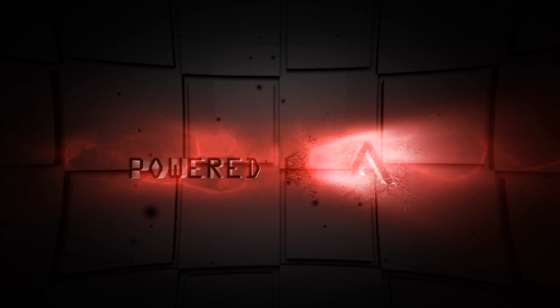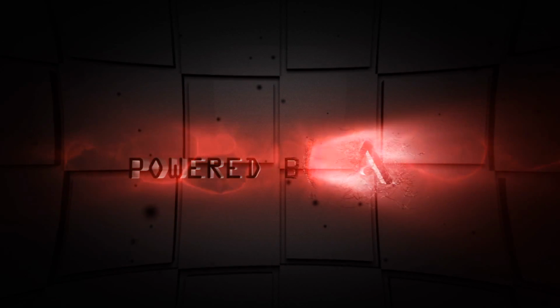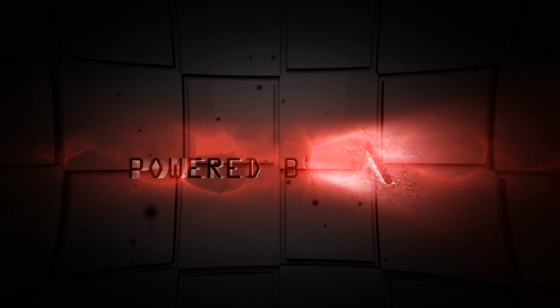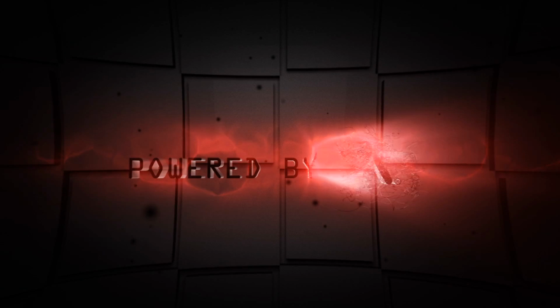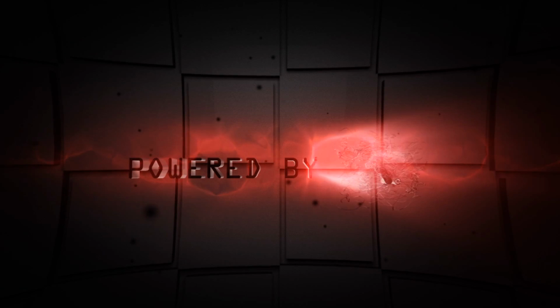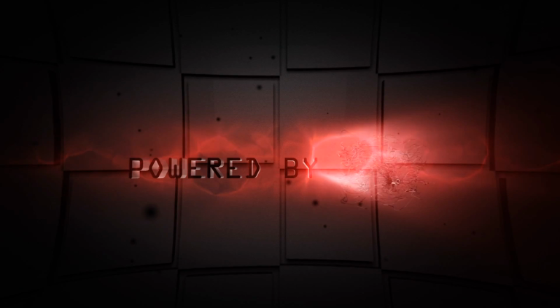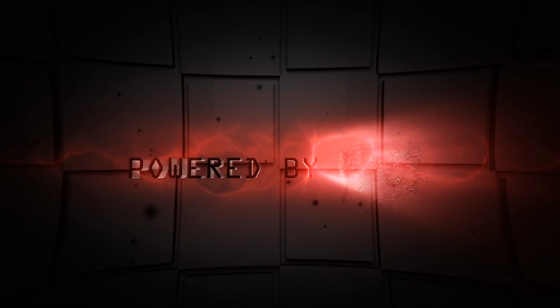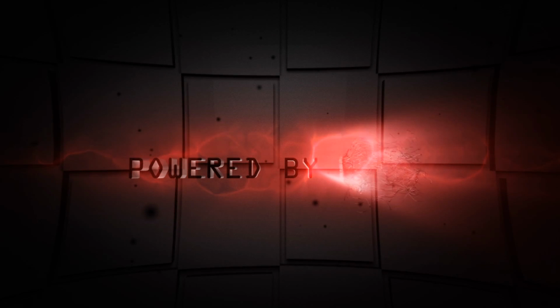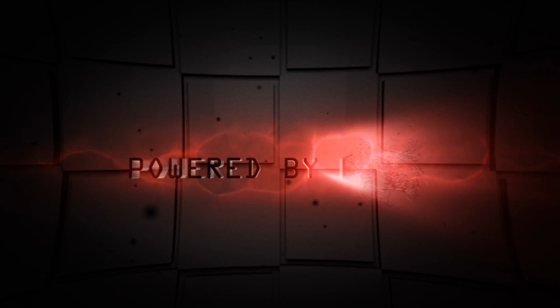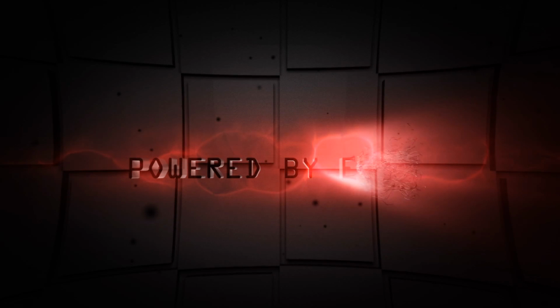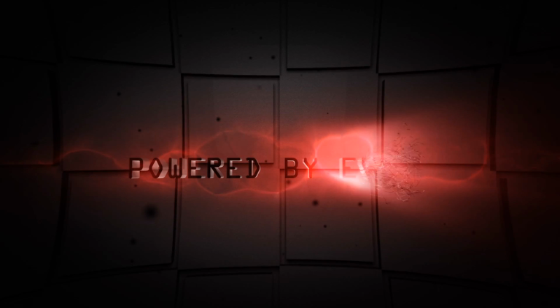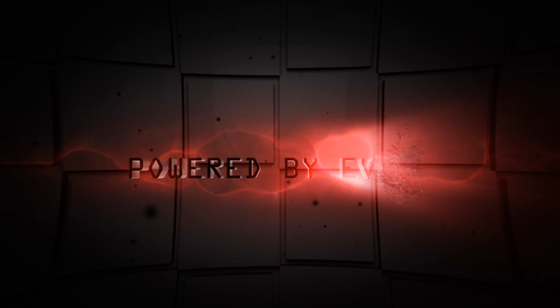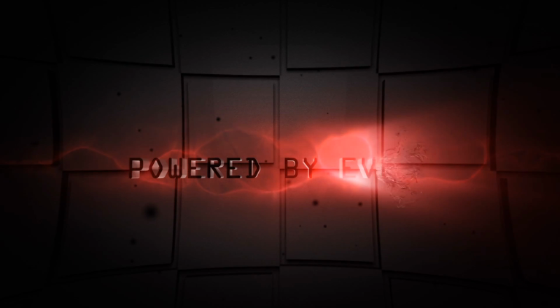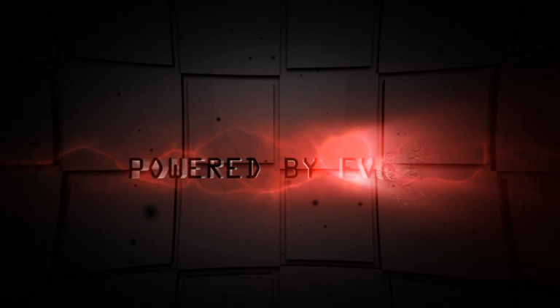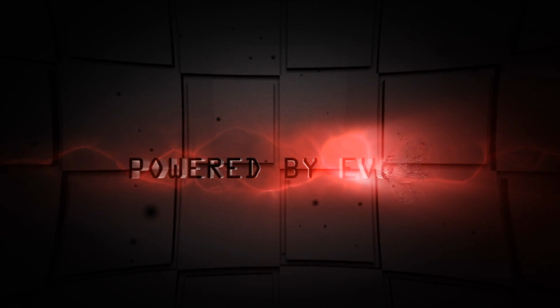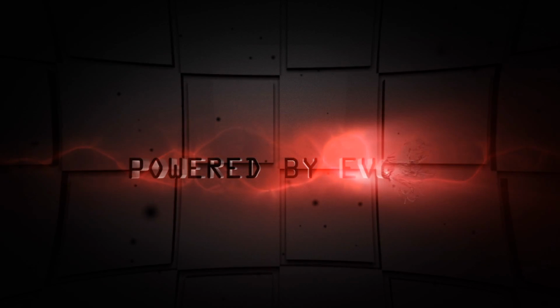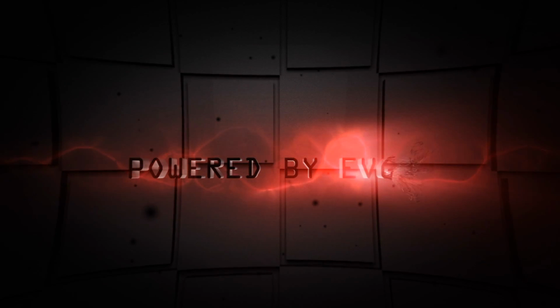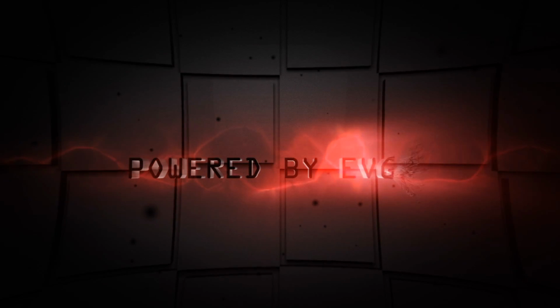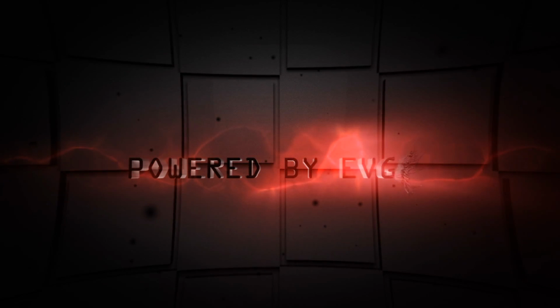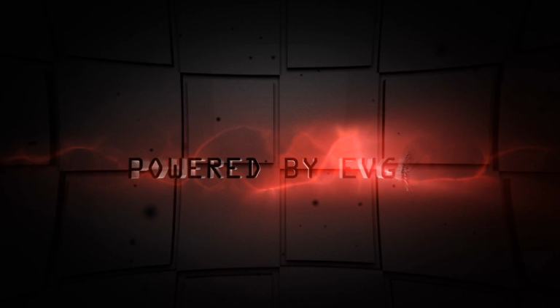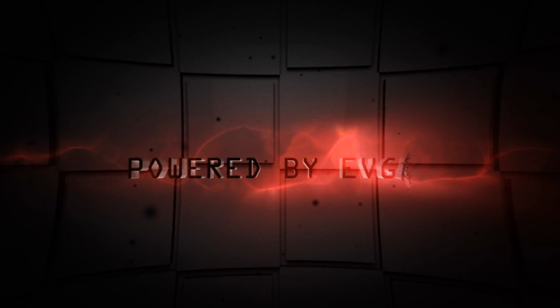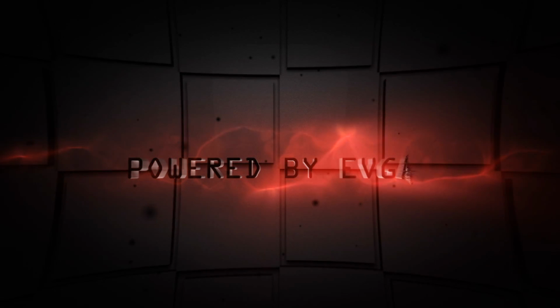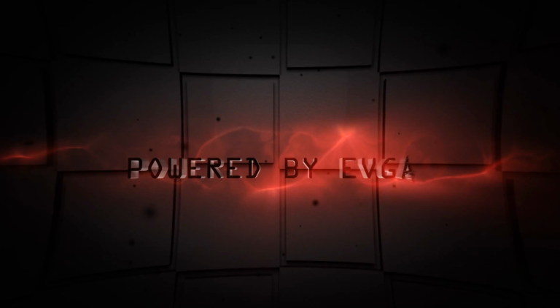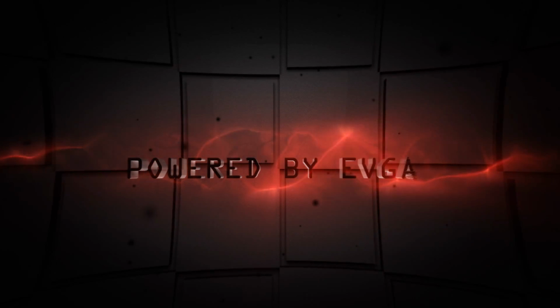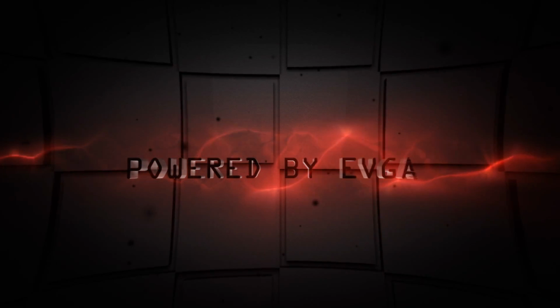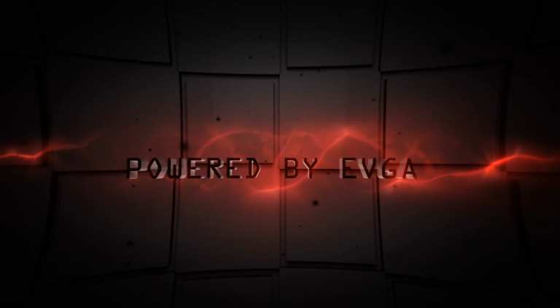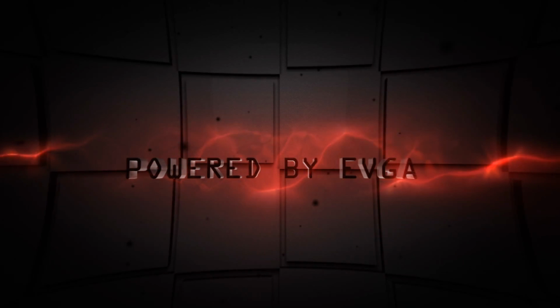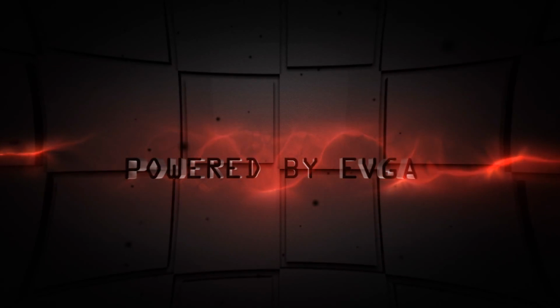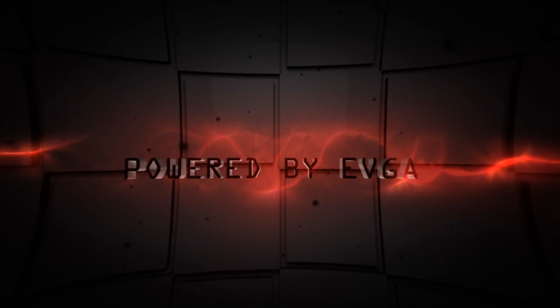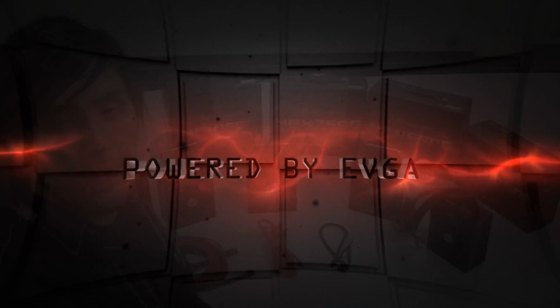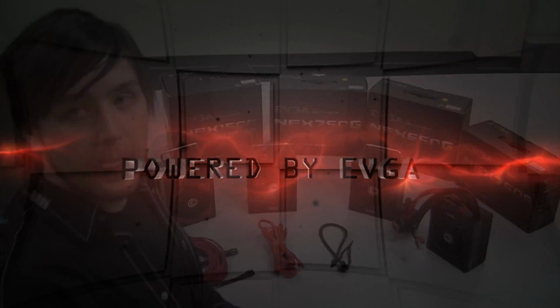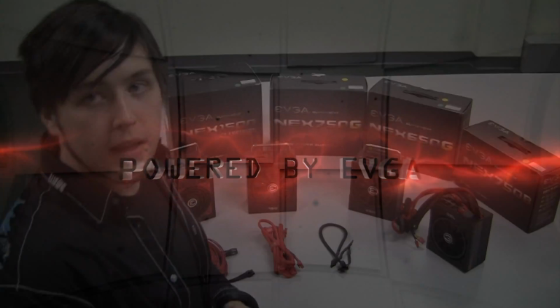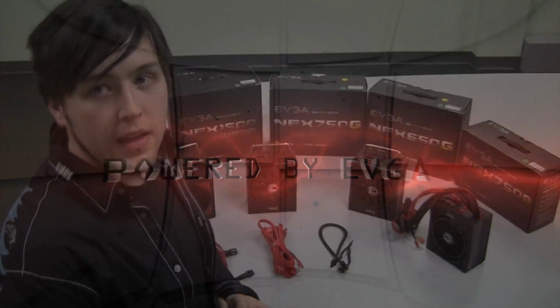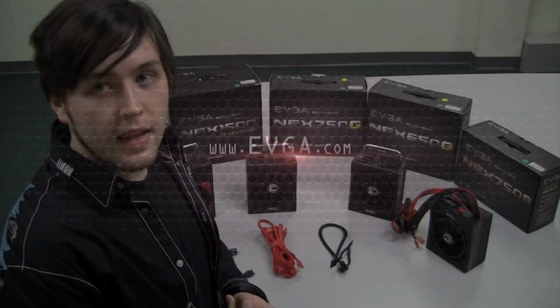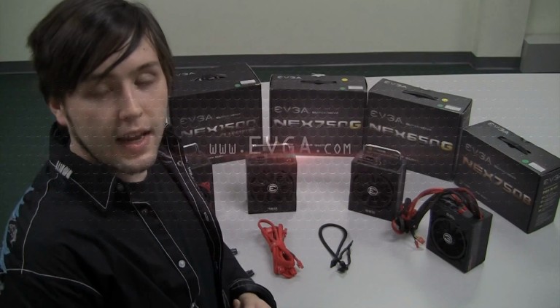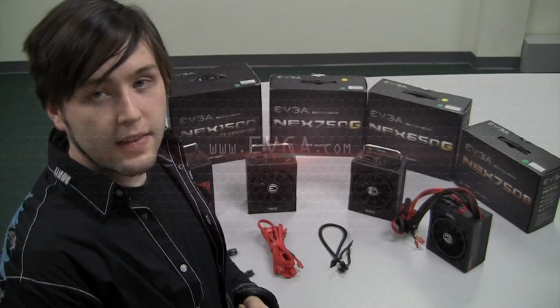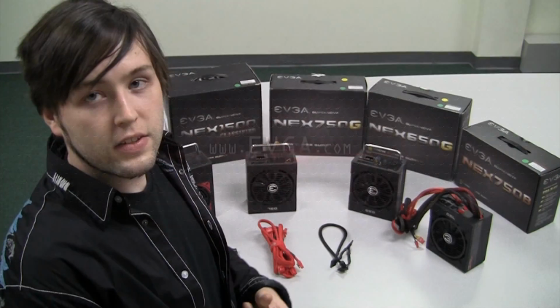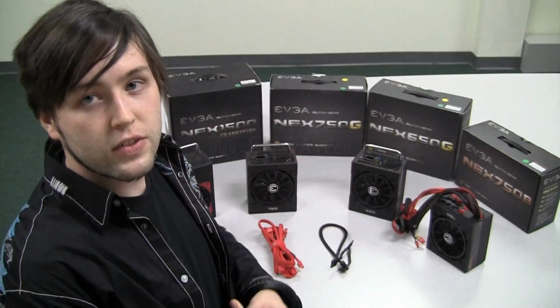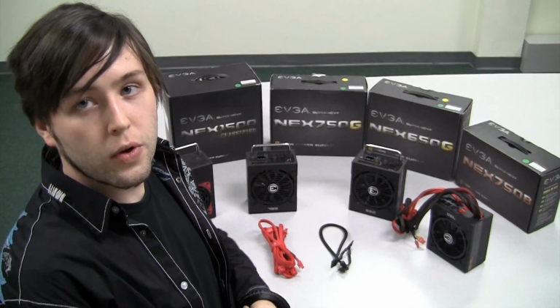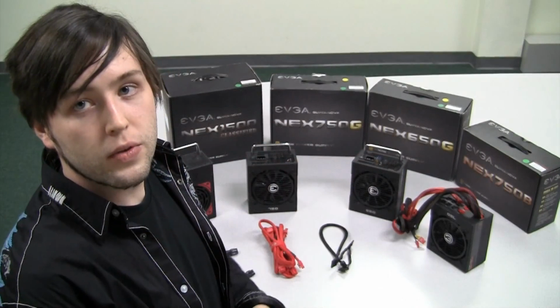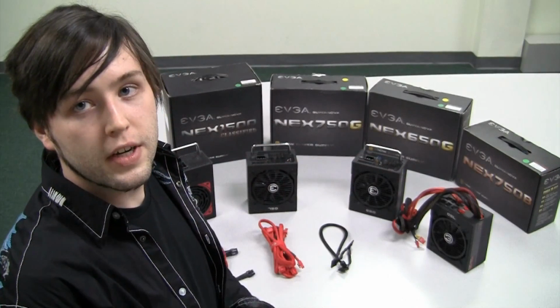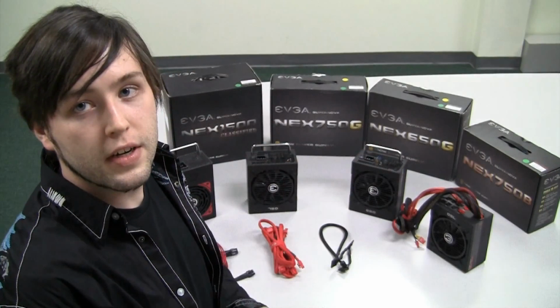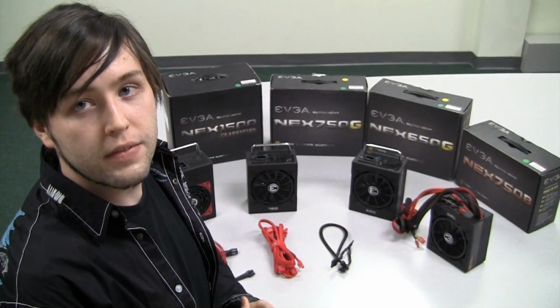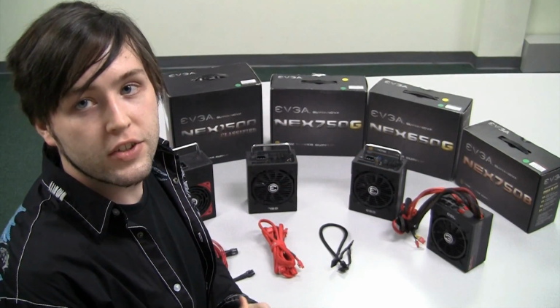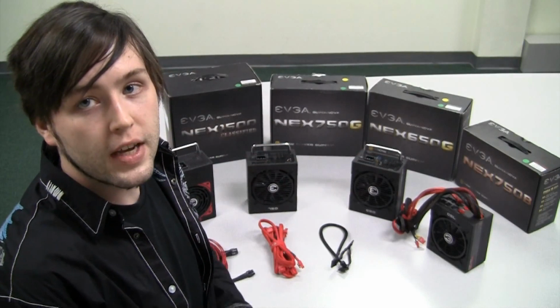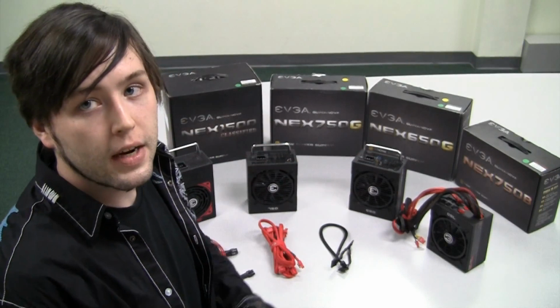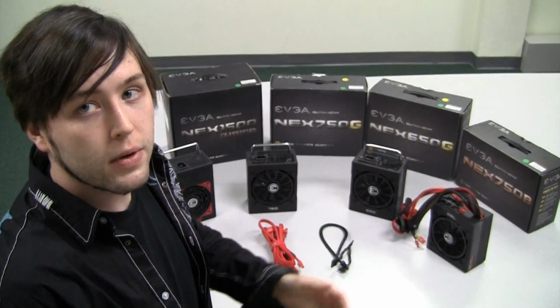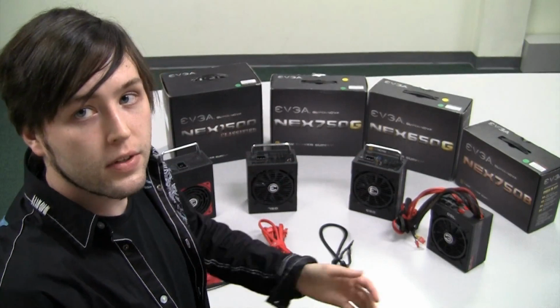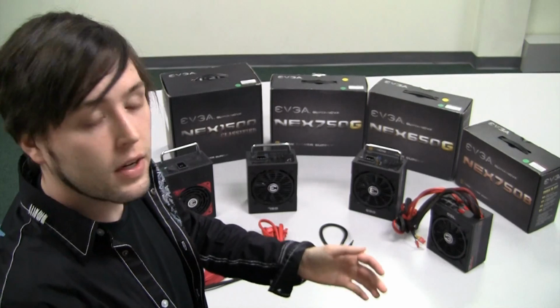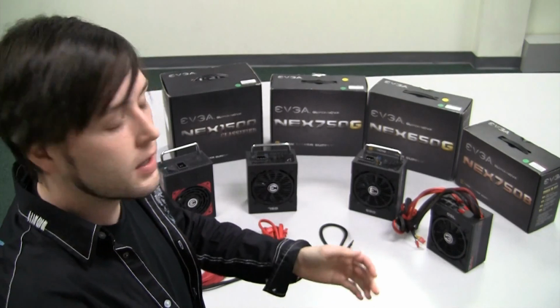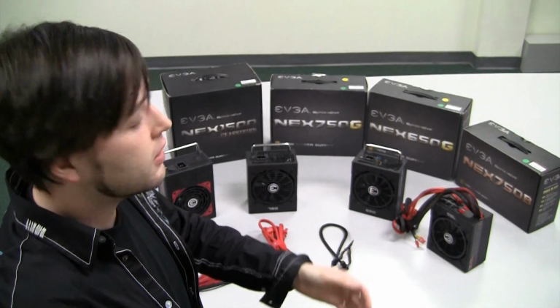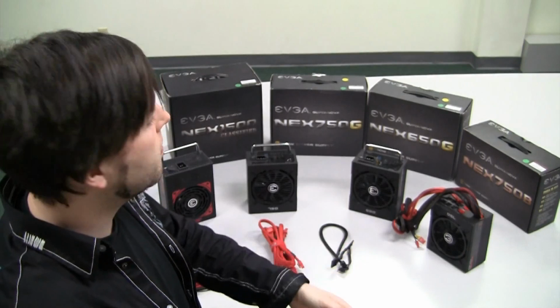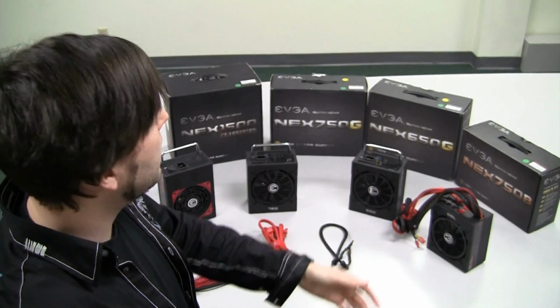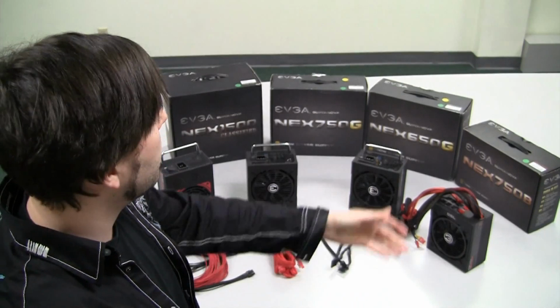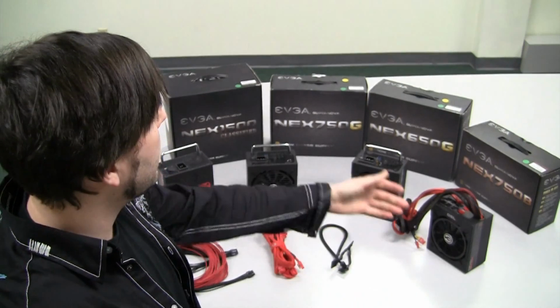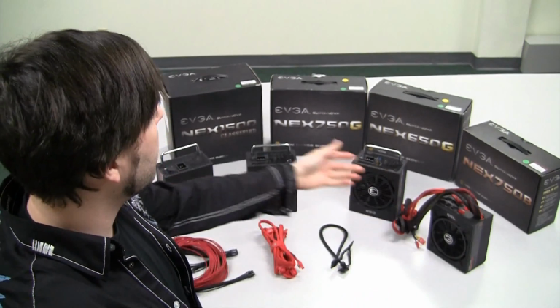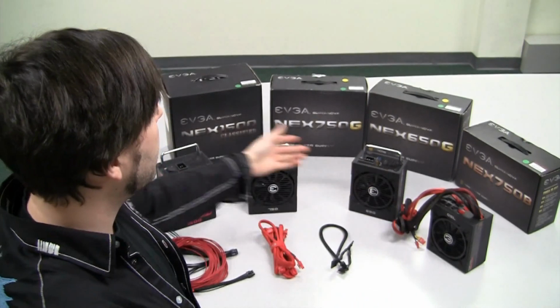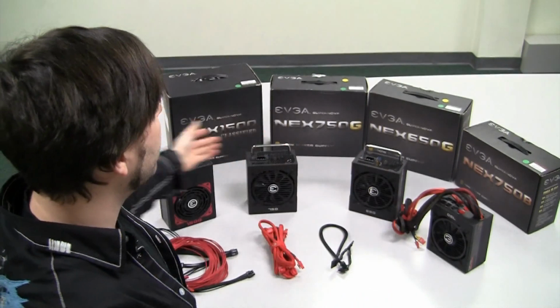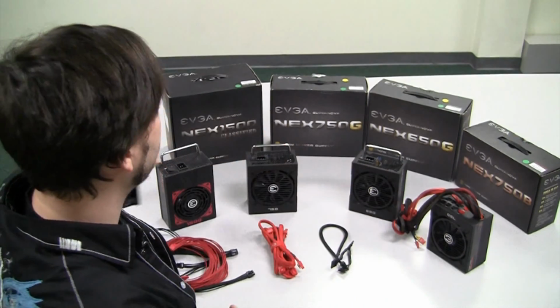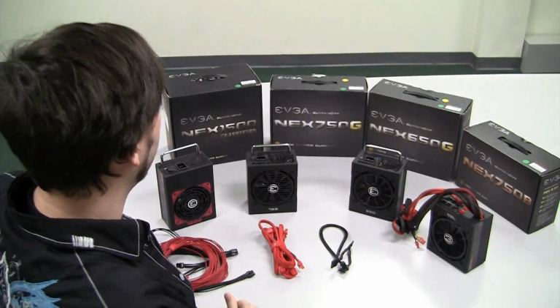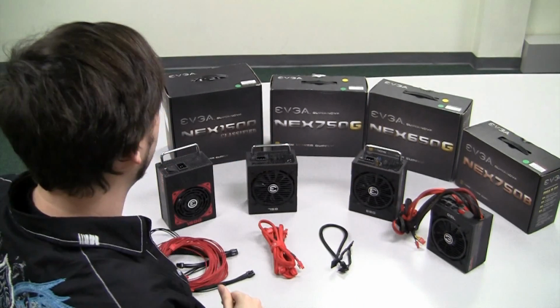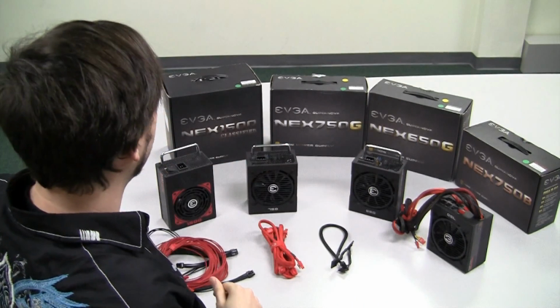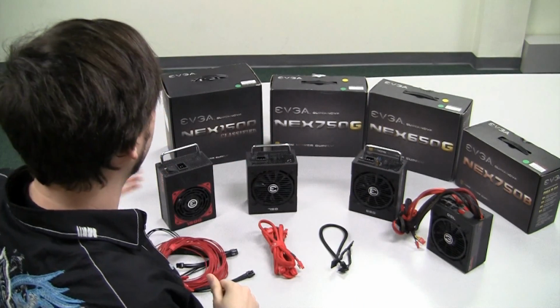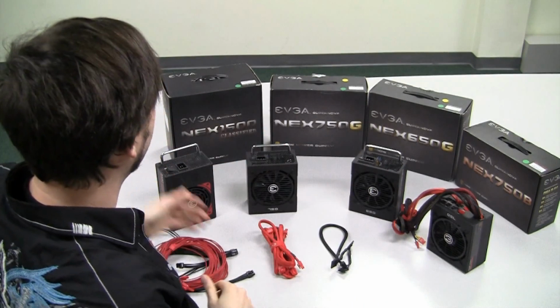Powered by EVGA. Hey, this is Colton here at EVGA and I want to talk a little bit about our power supply lineup.